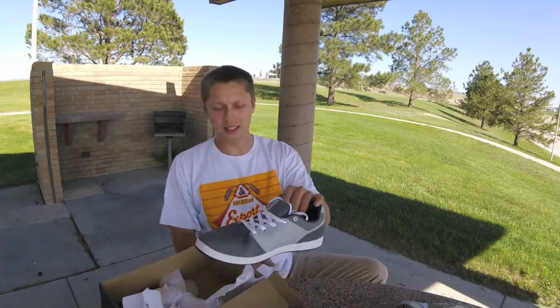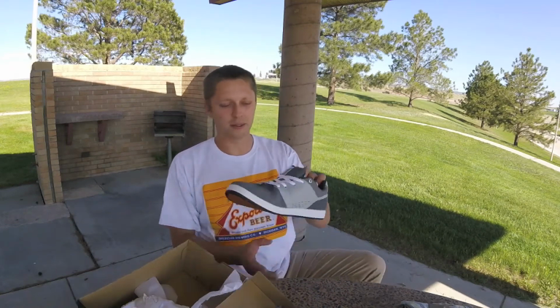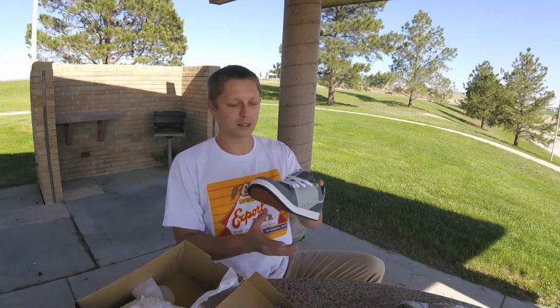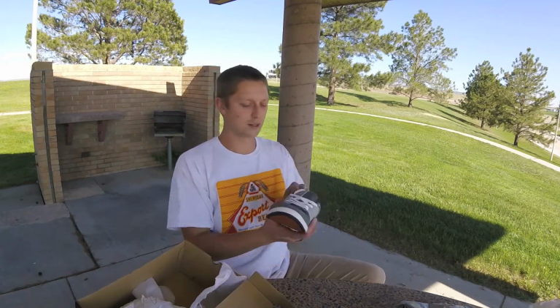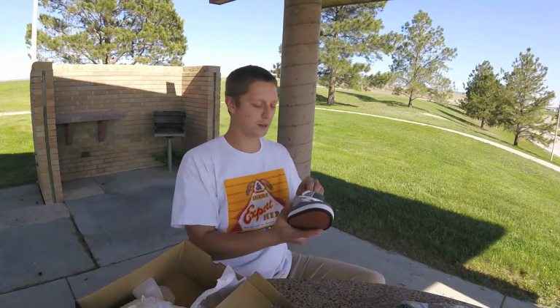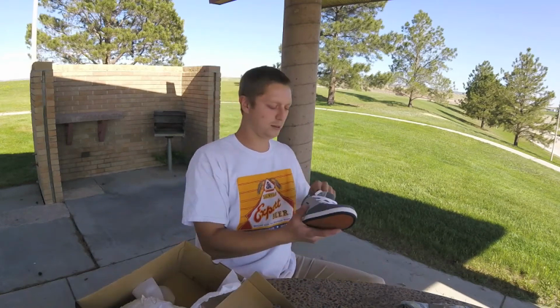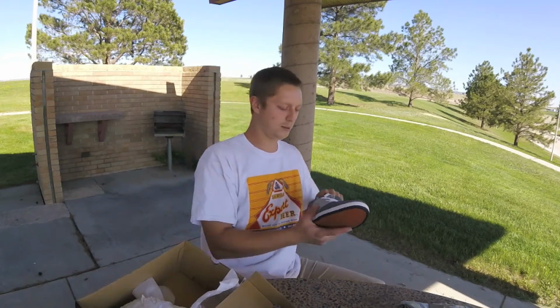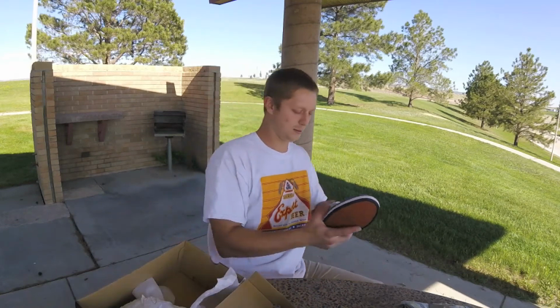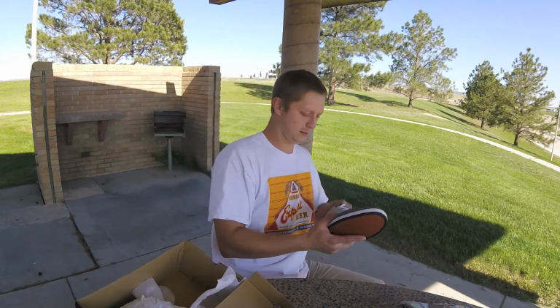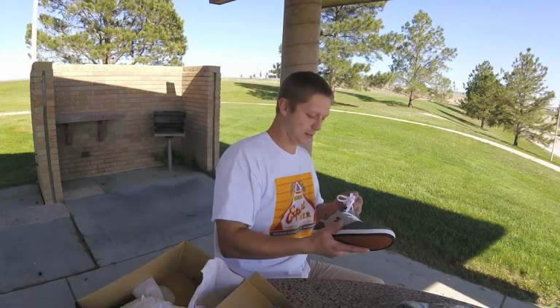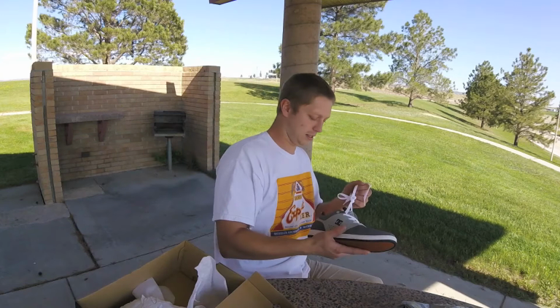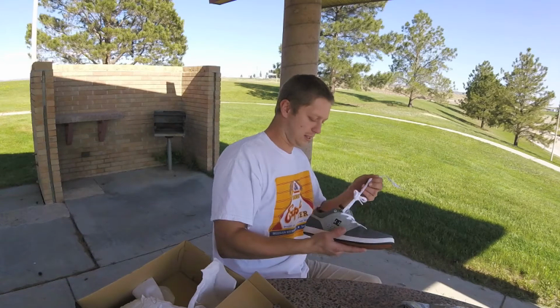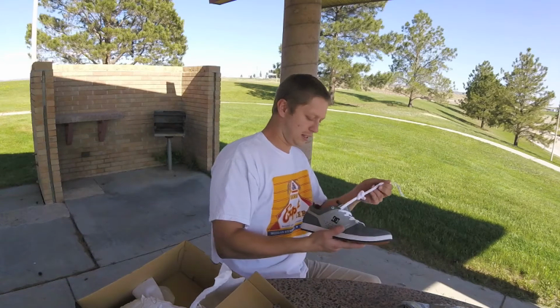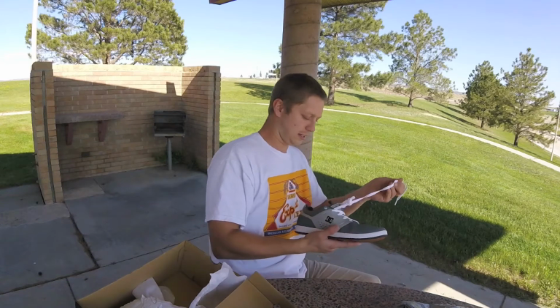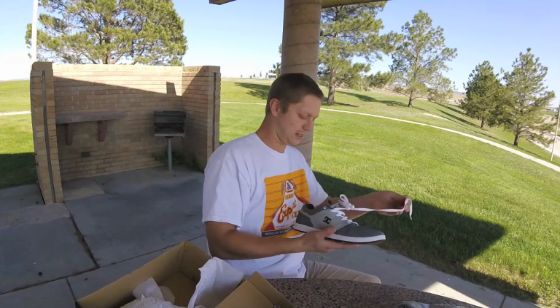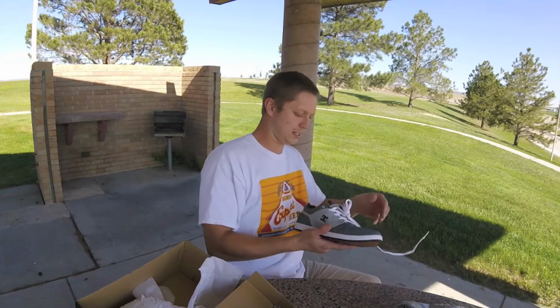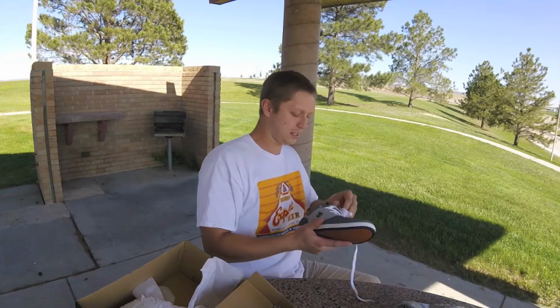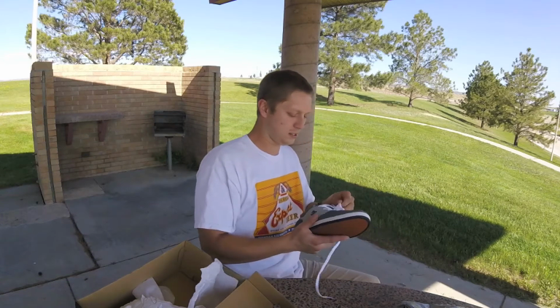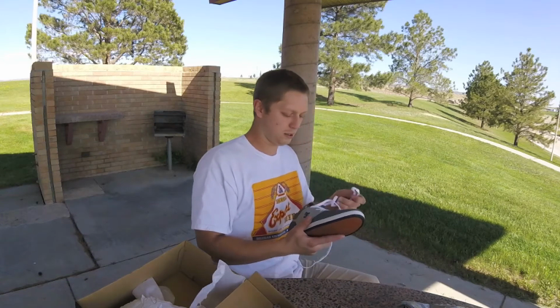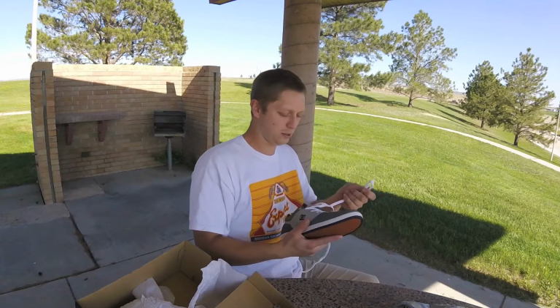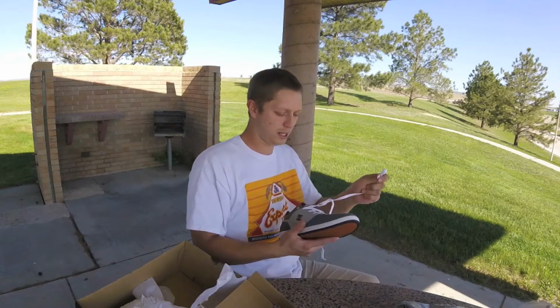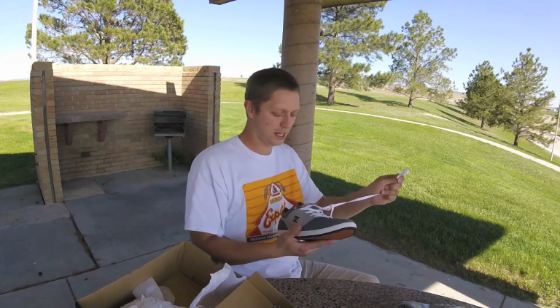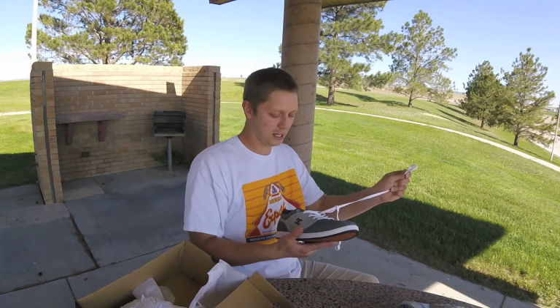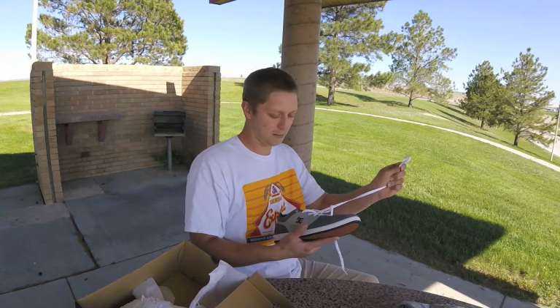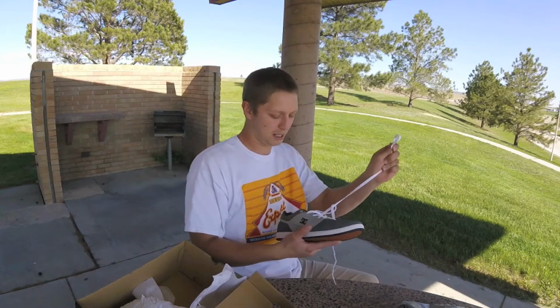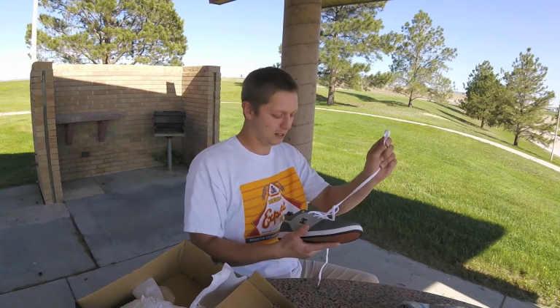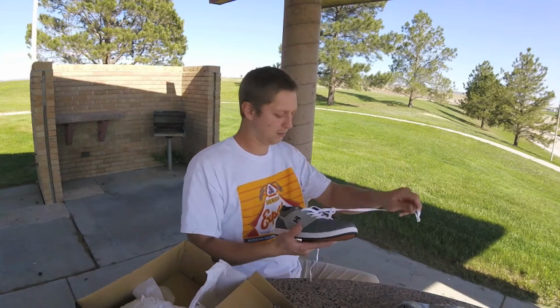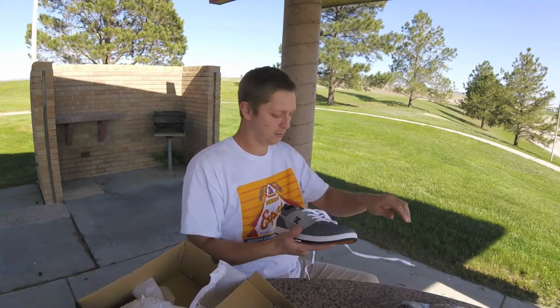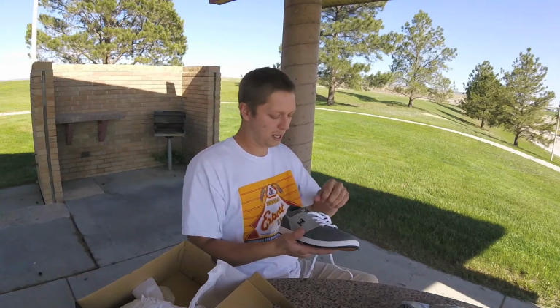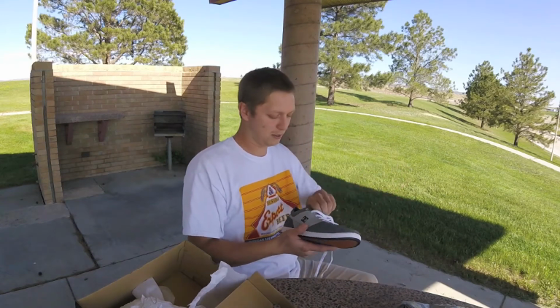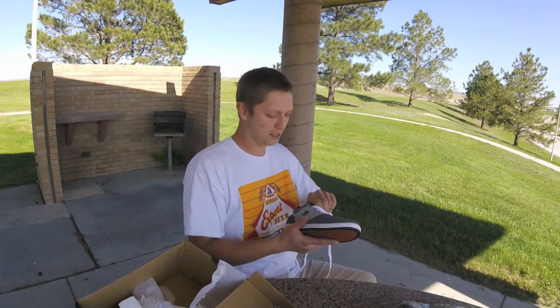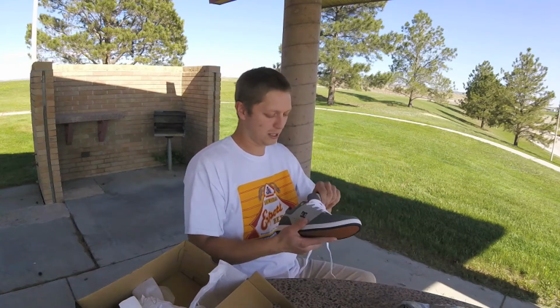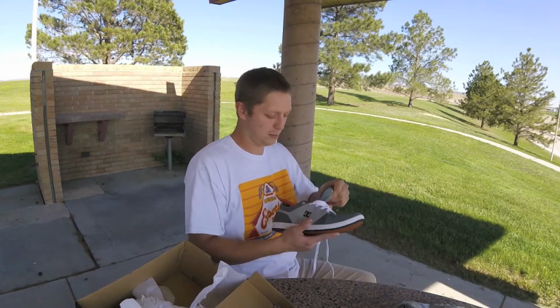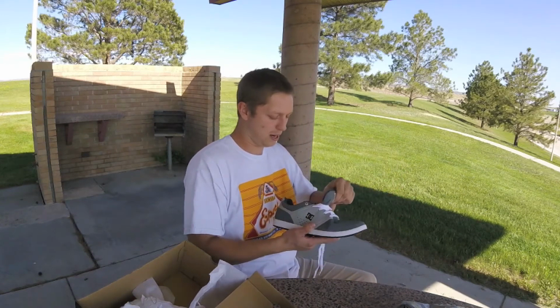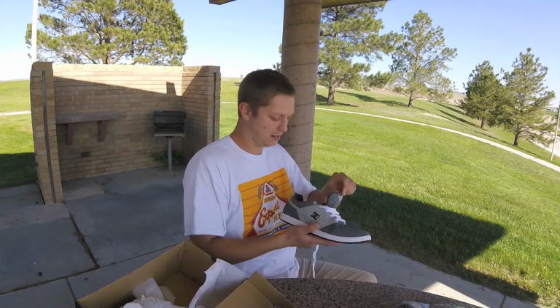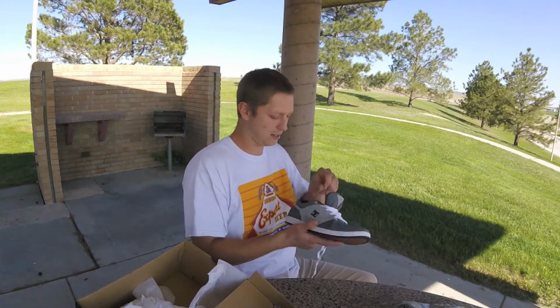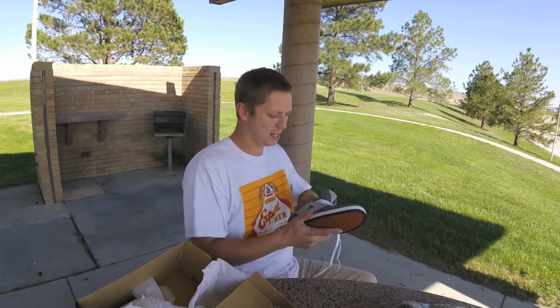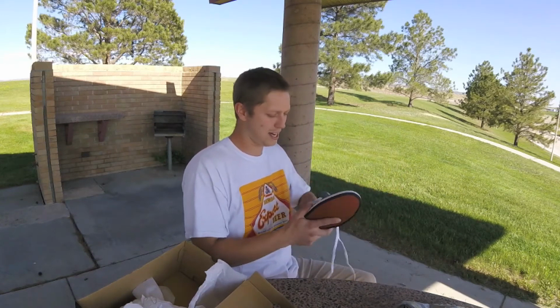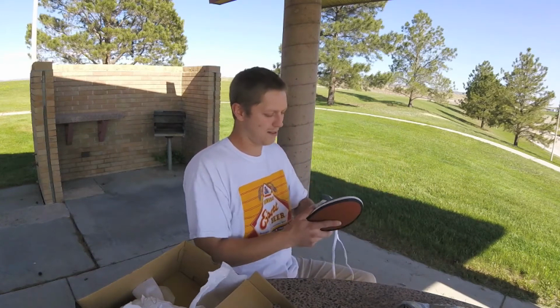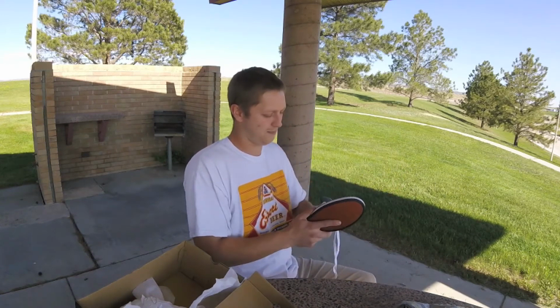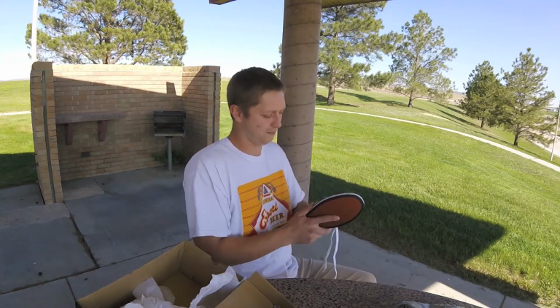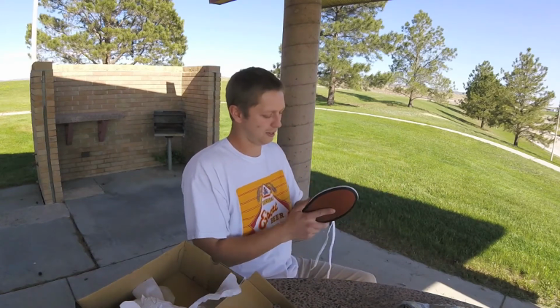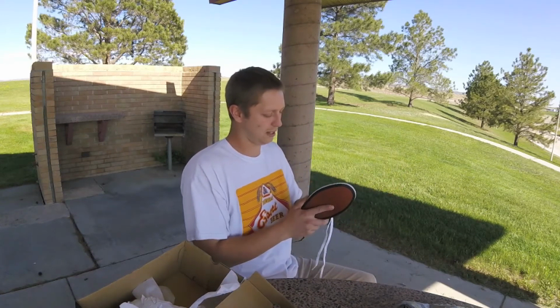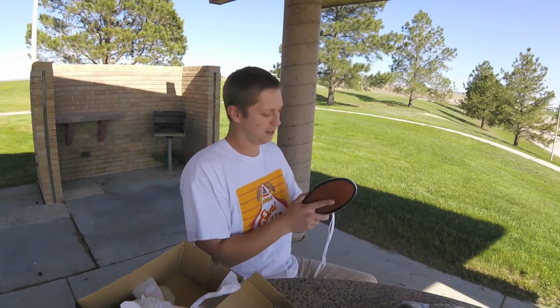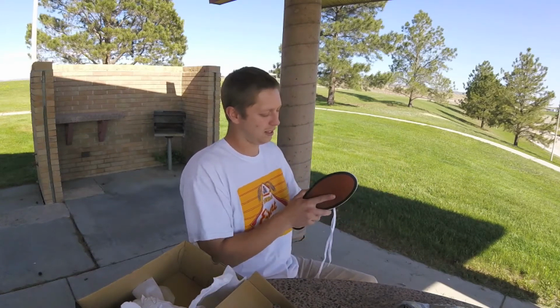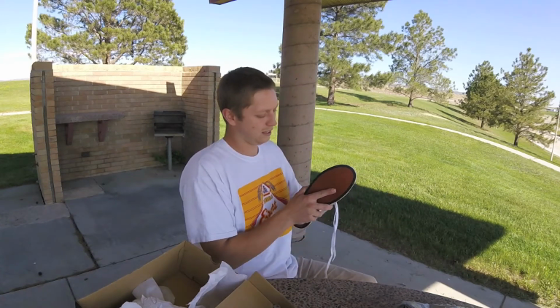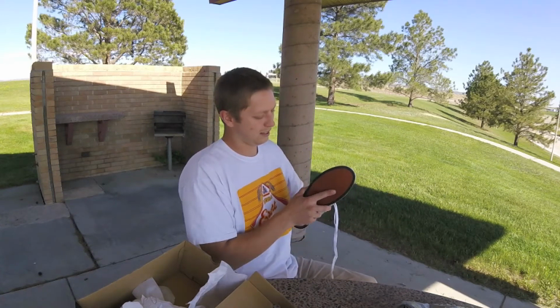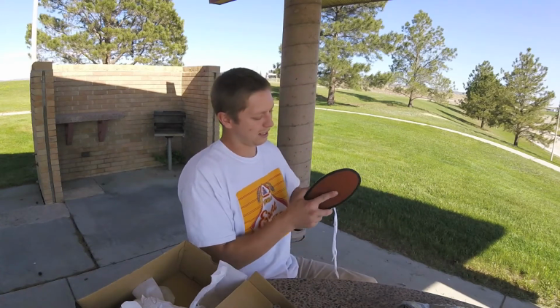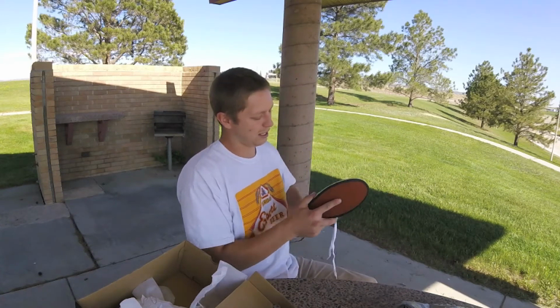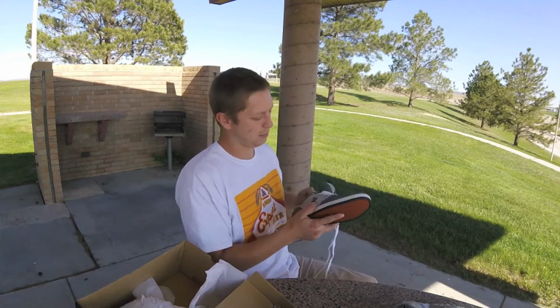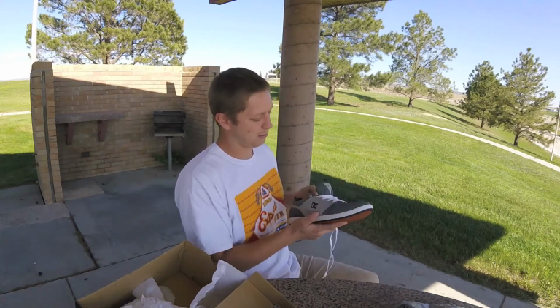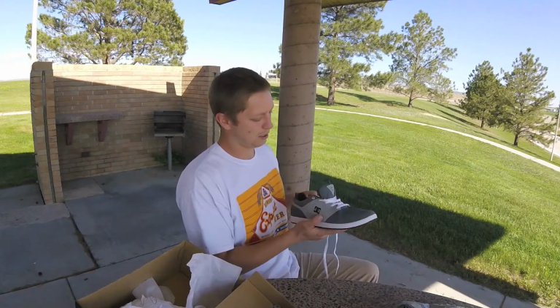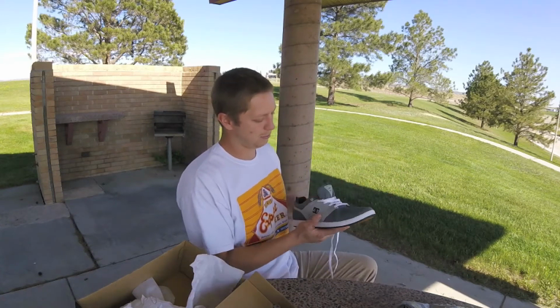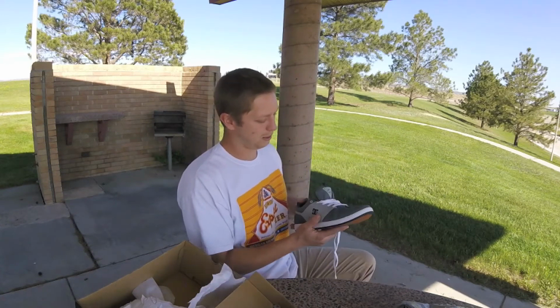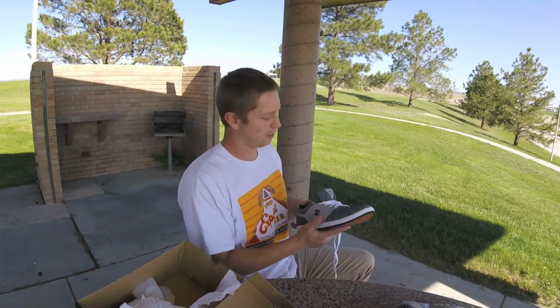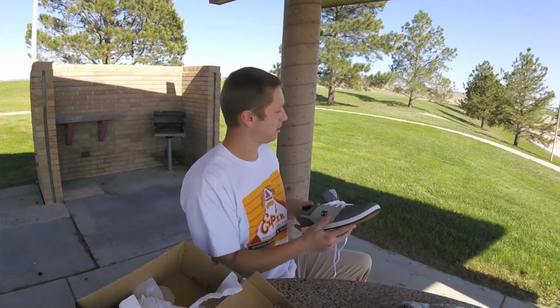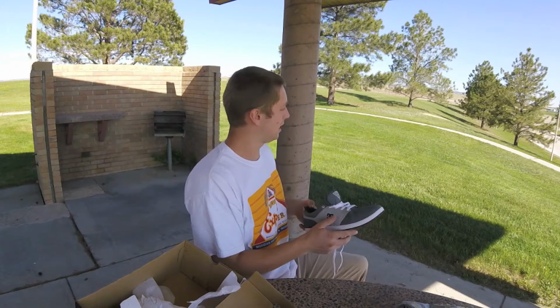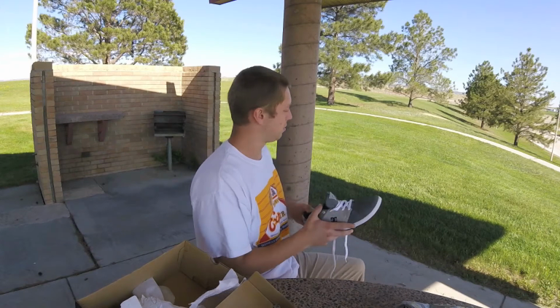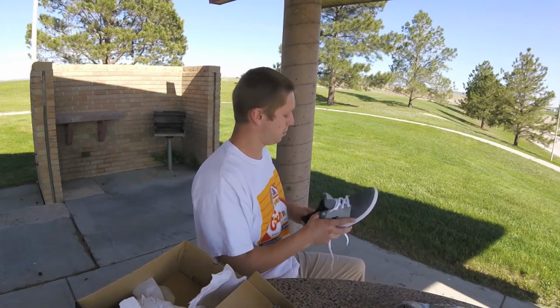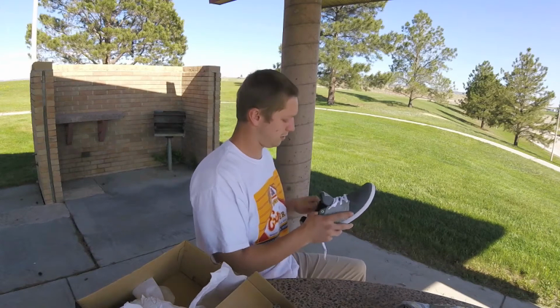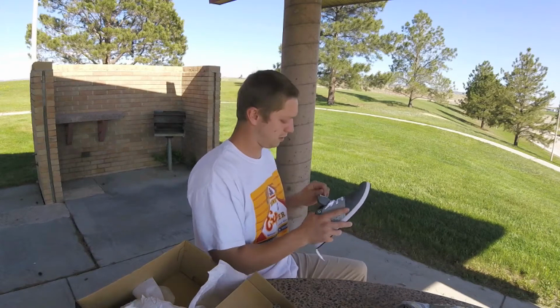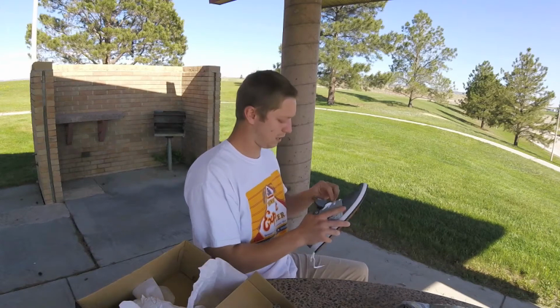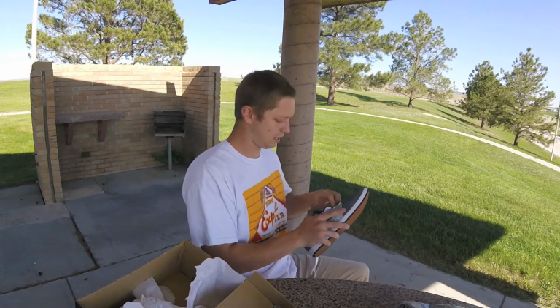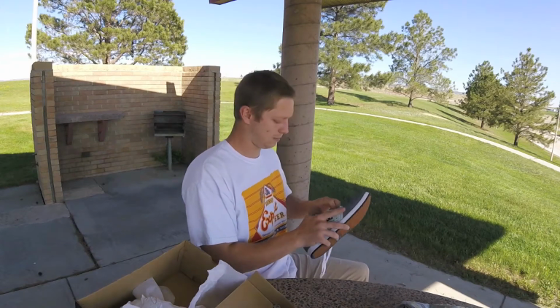Because that shoe — I had about five or six pairs of that. Got to be my favorite skate shoe of all time.